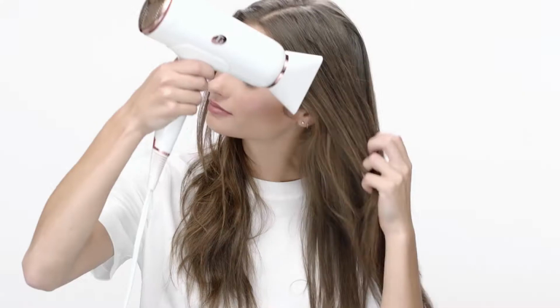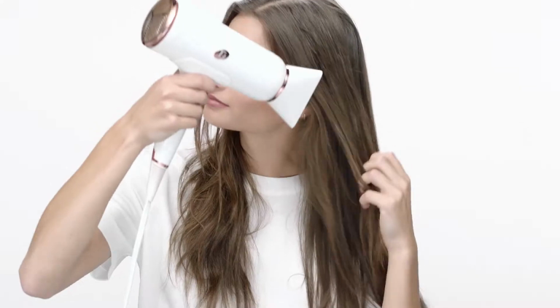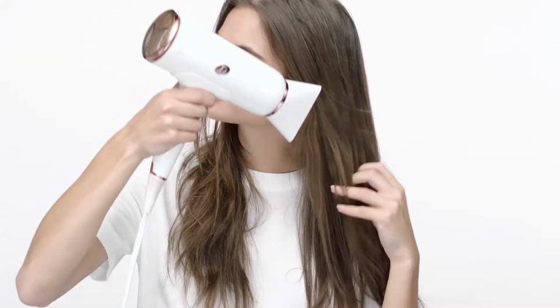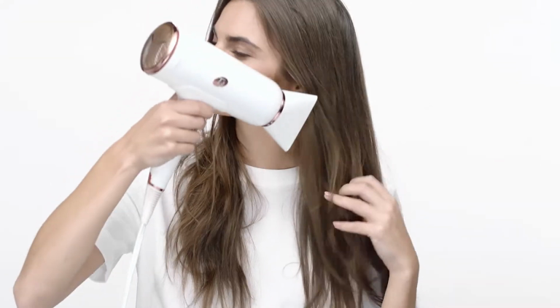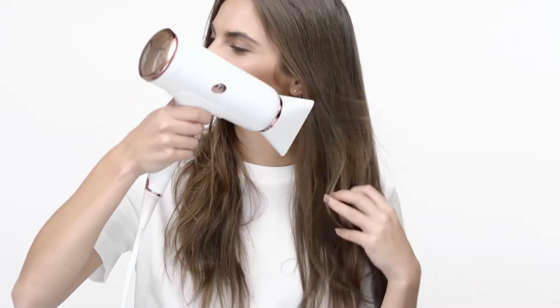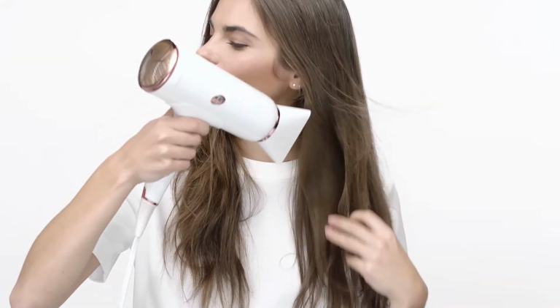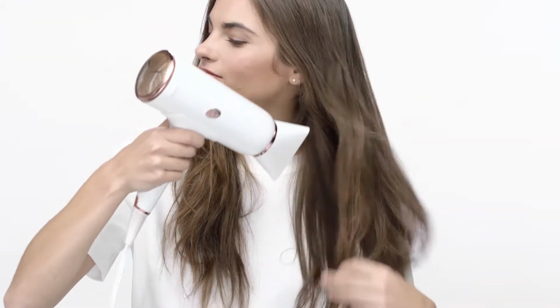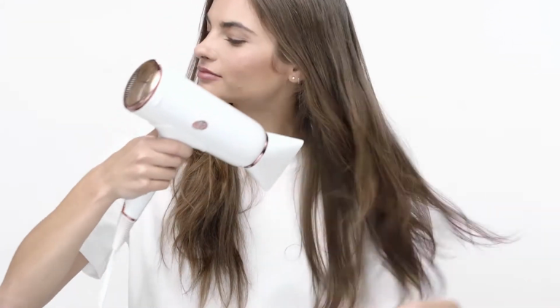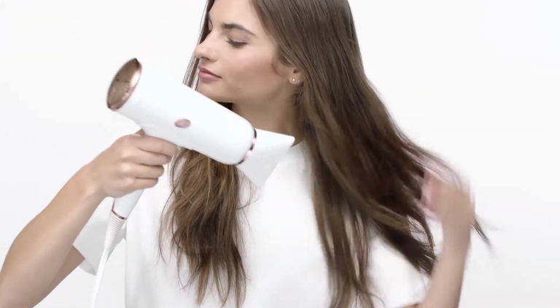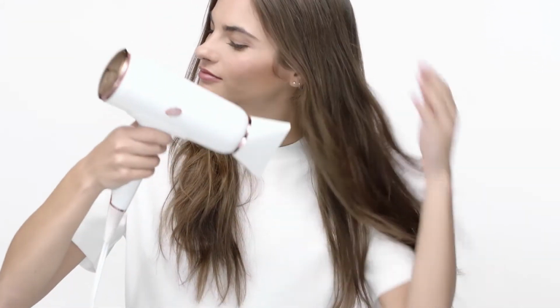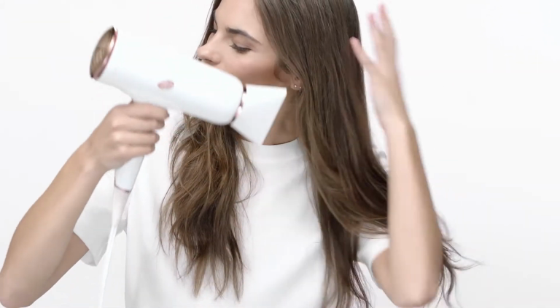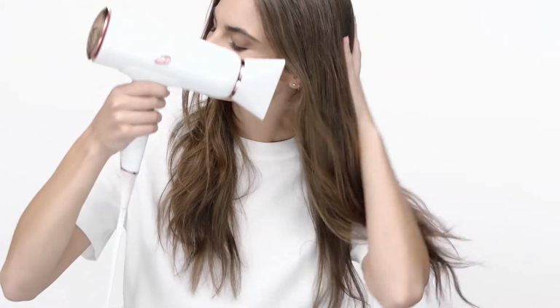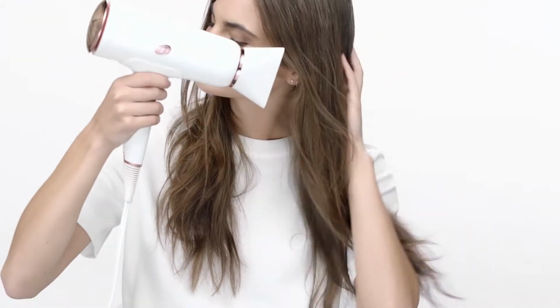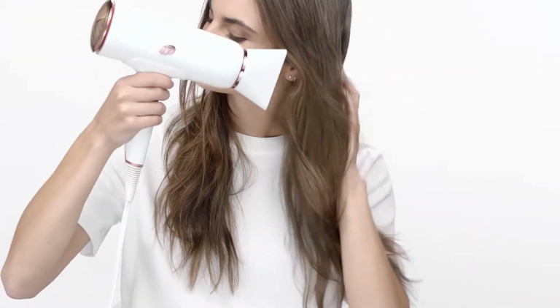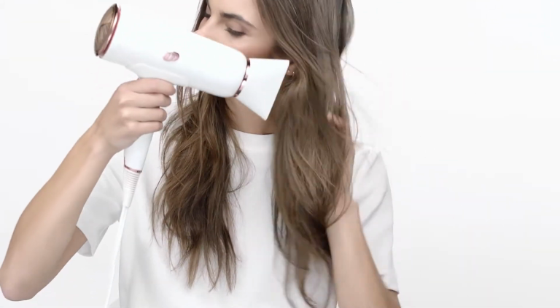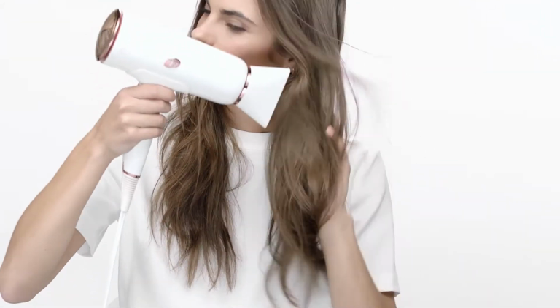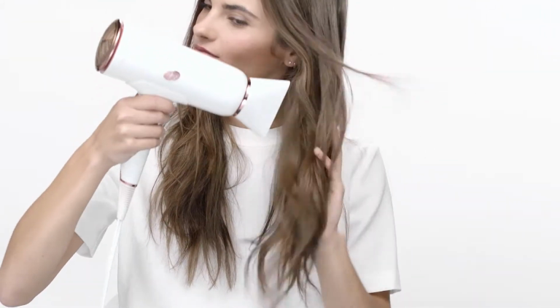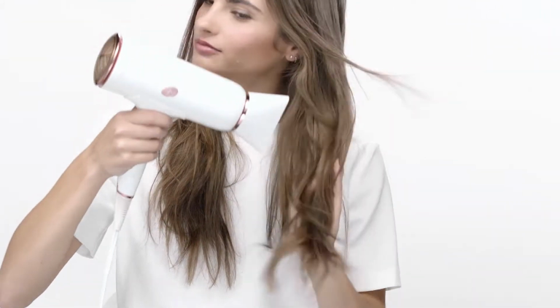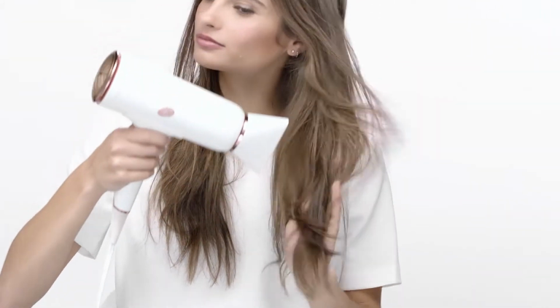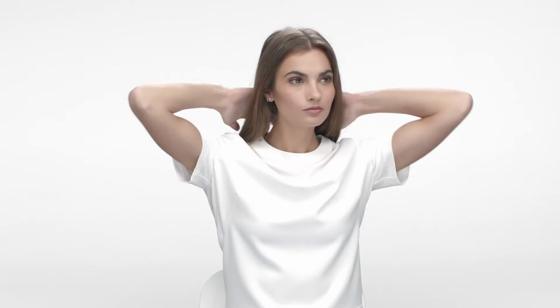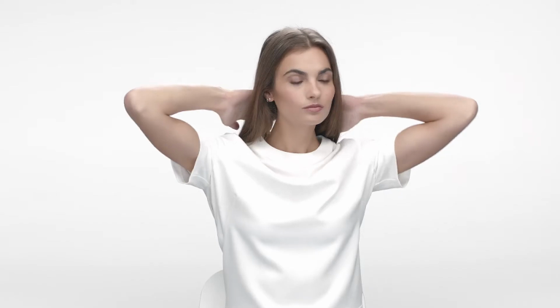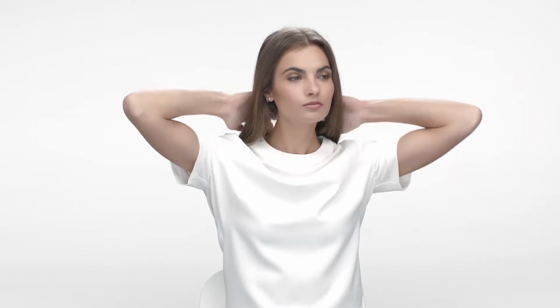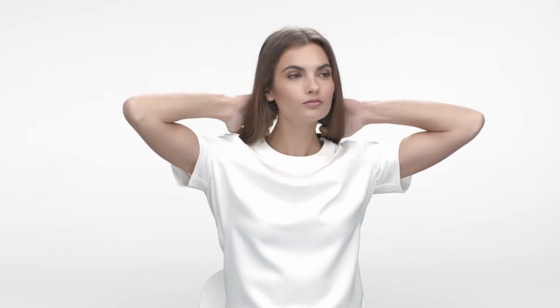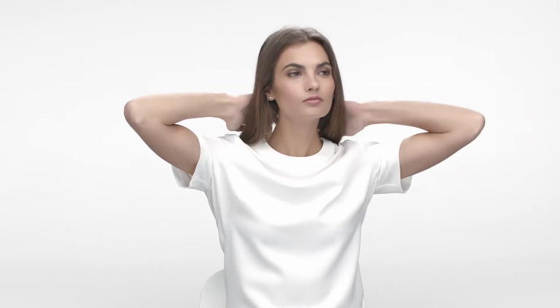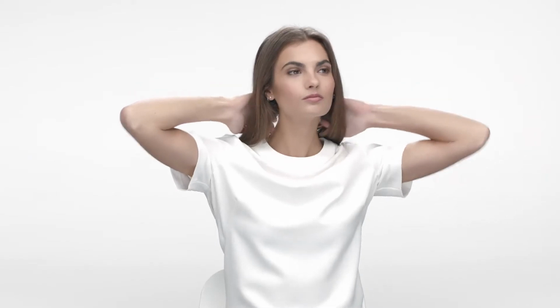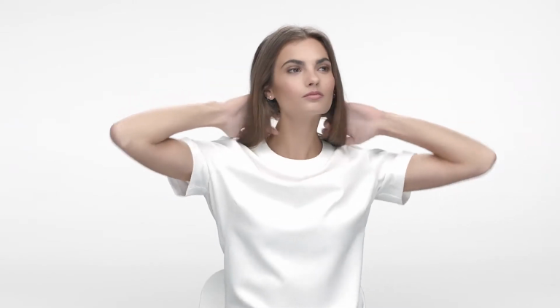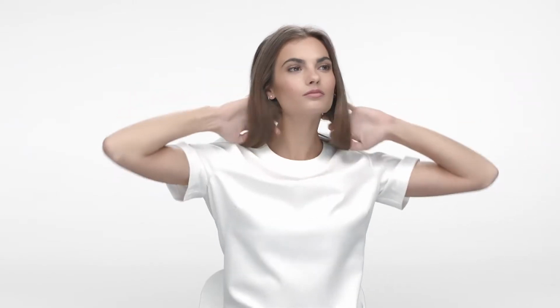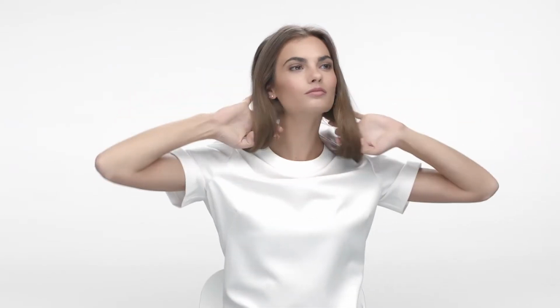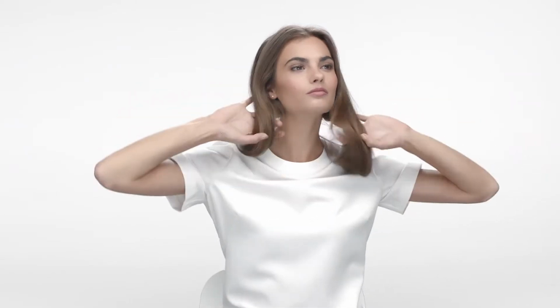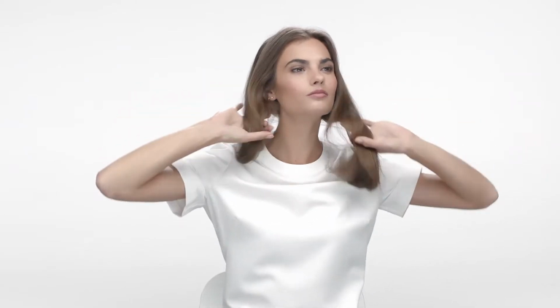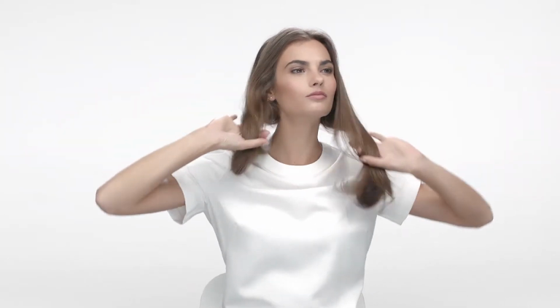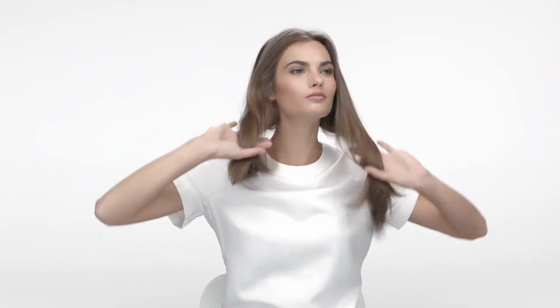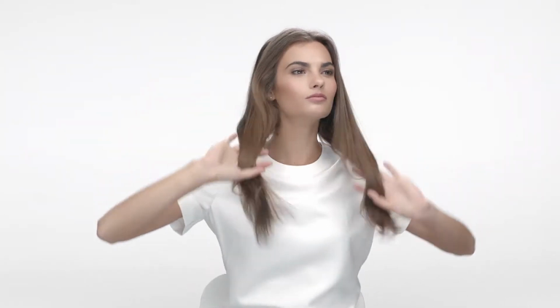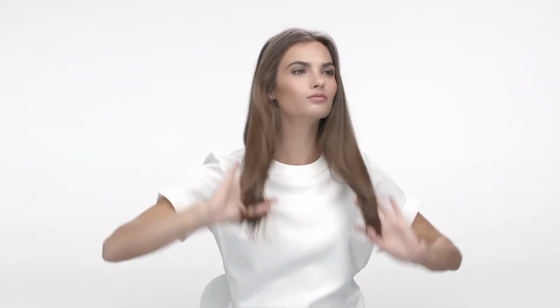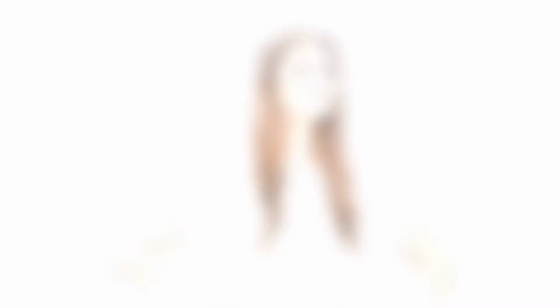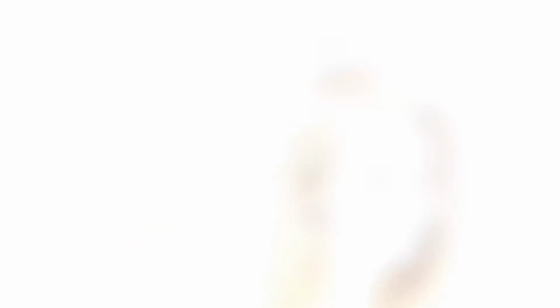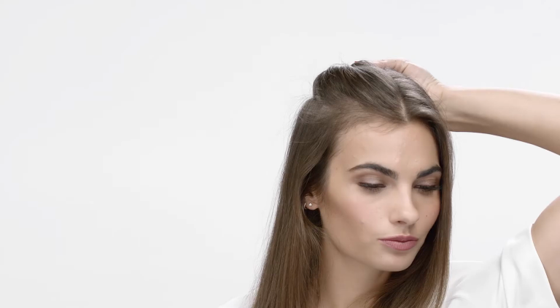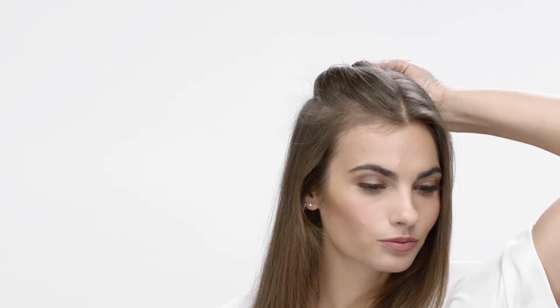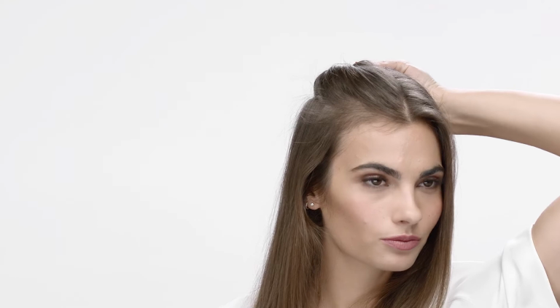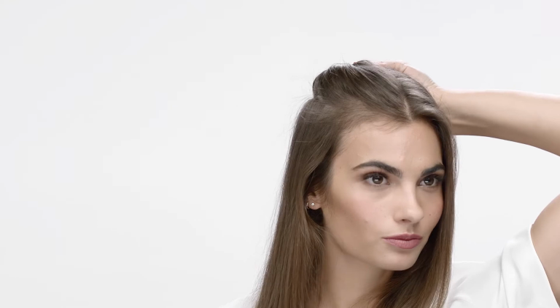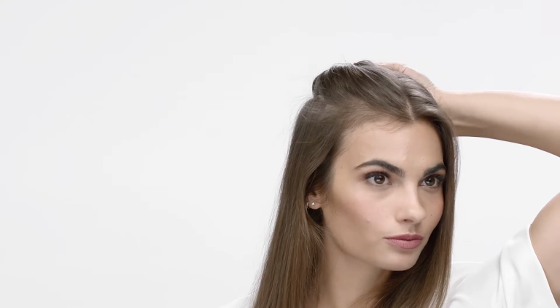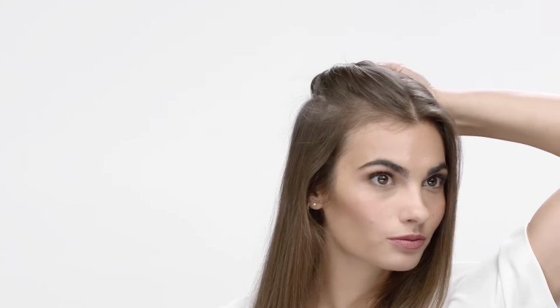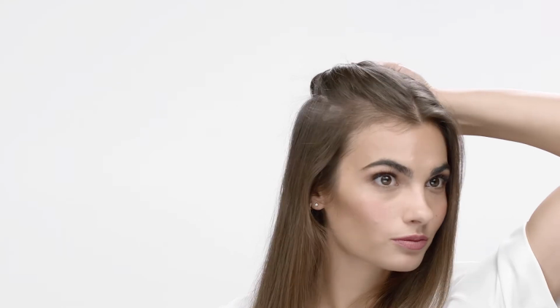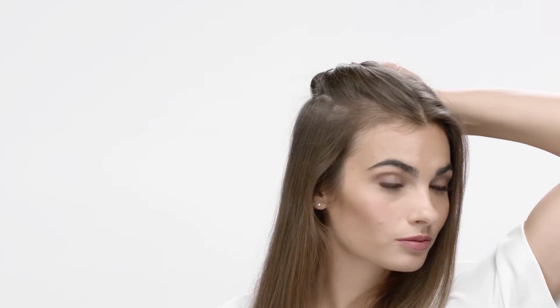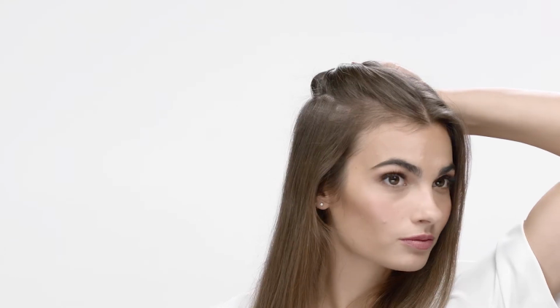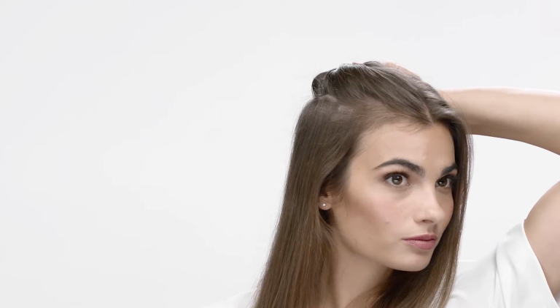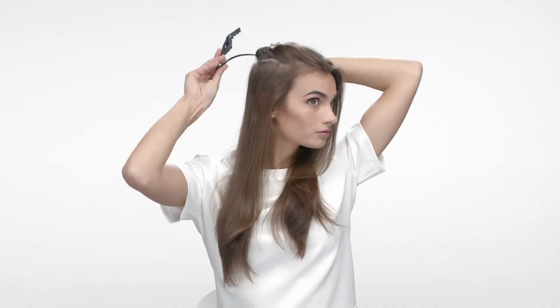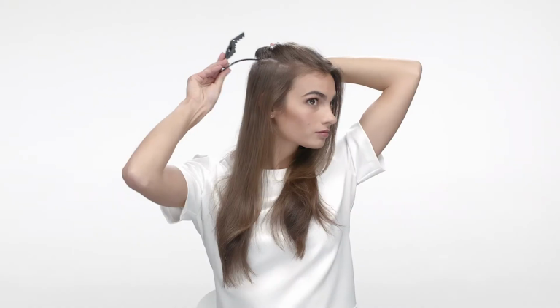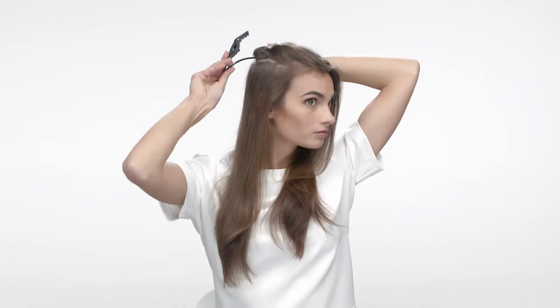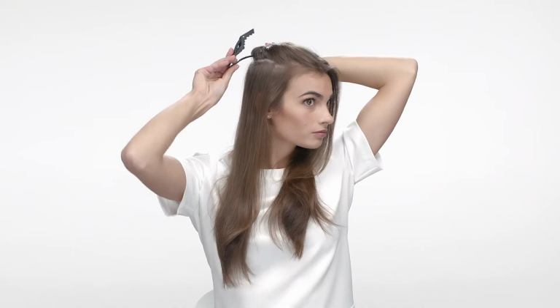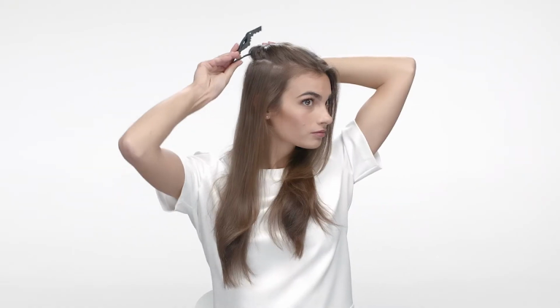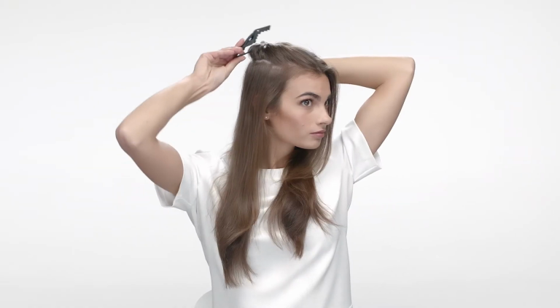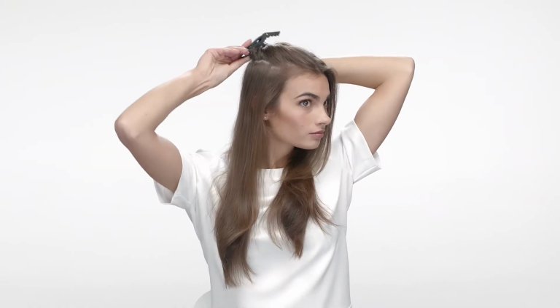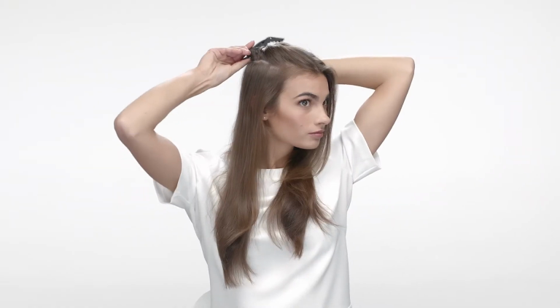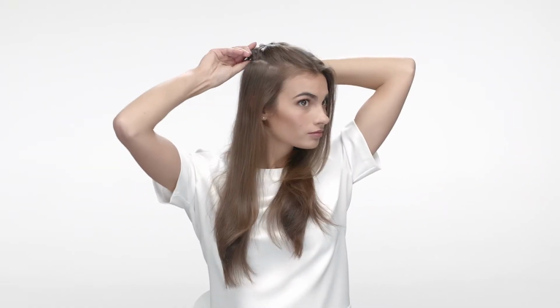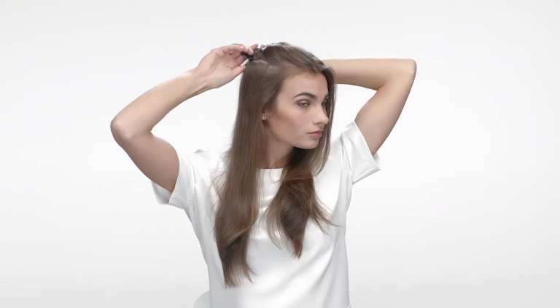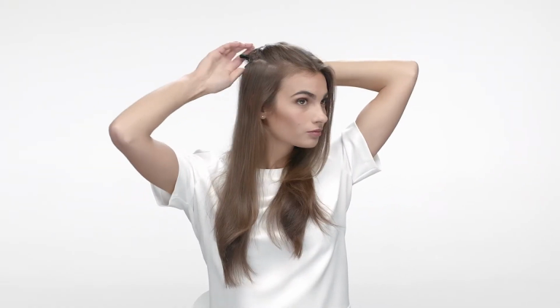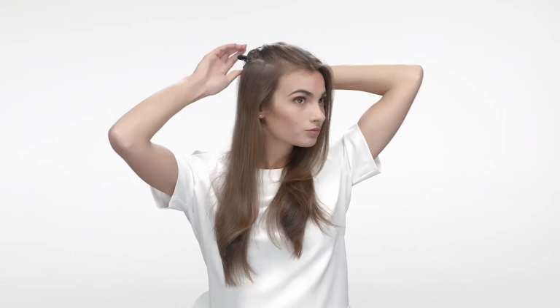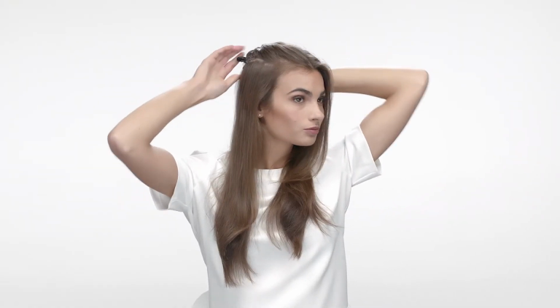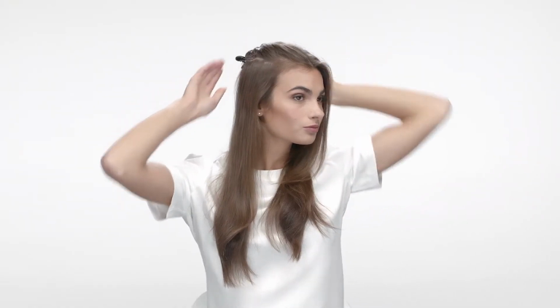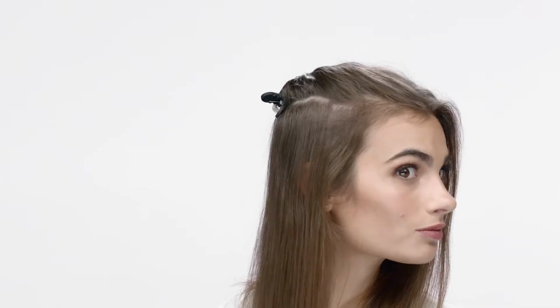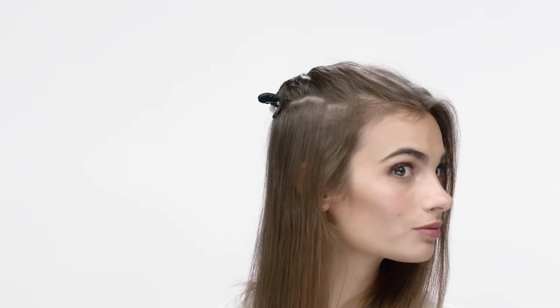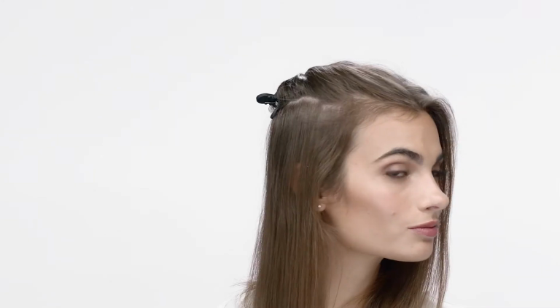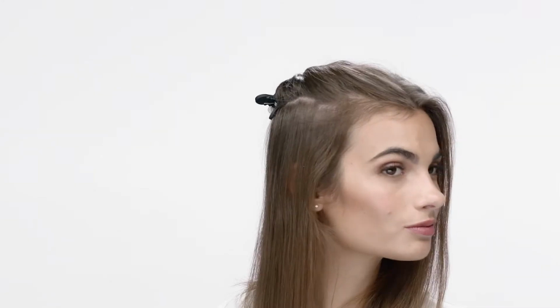To begin, first dry your hair and split your hair into pigtails. Use a sectioning clip to create a section from the temple to the back of your head.